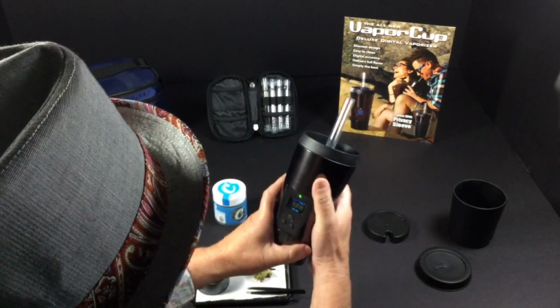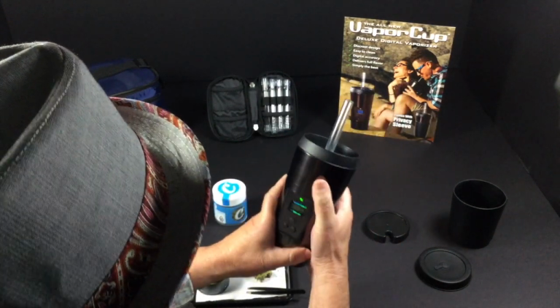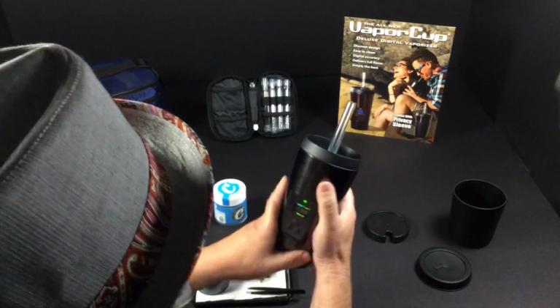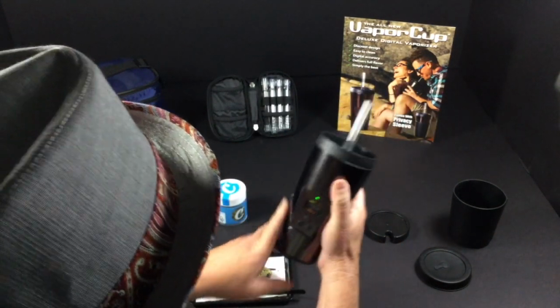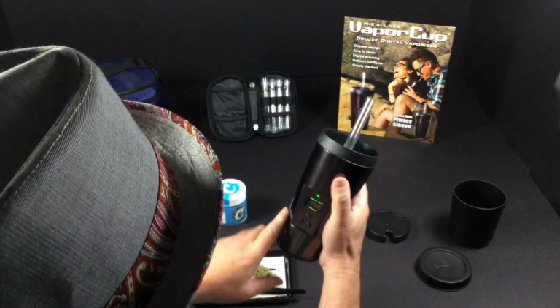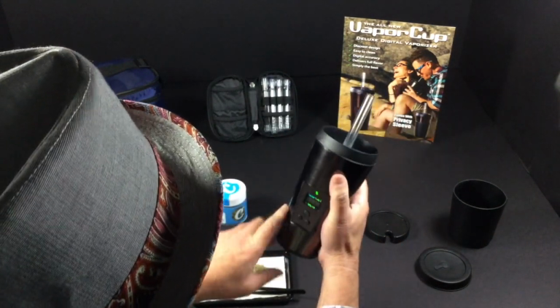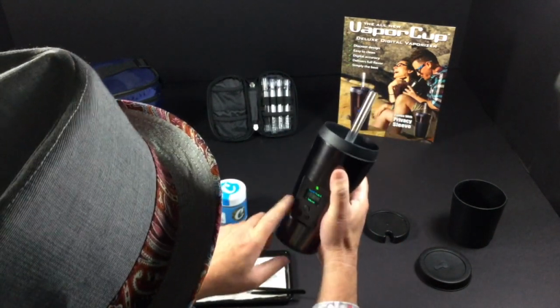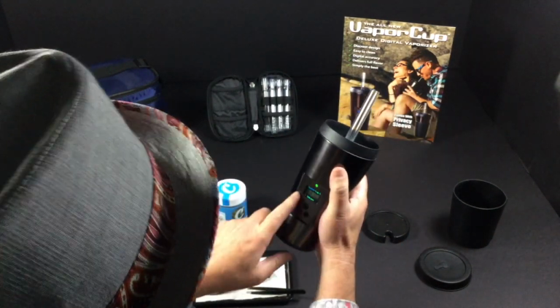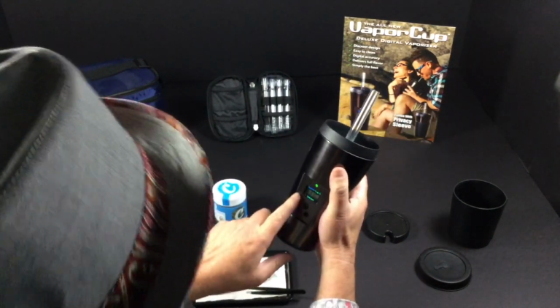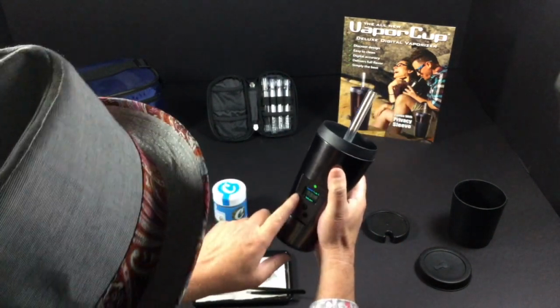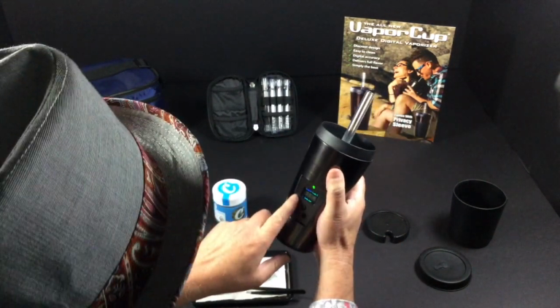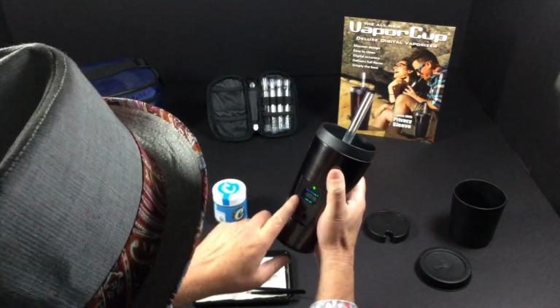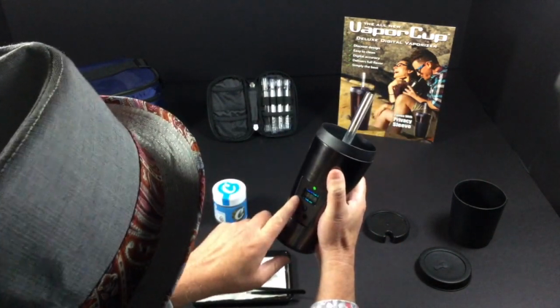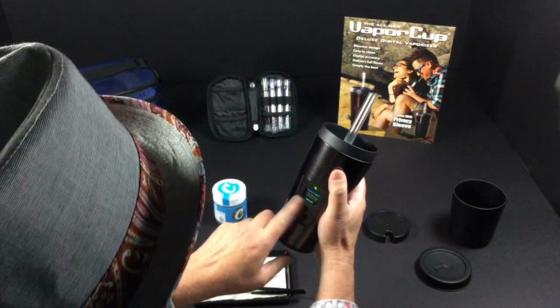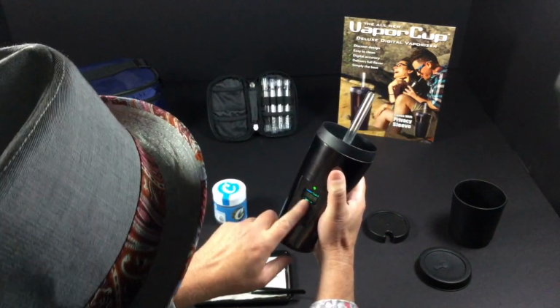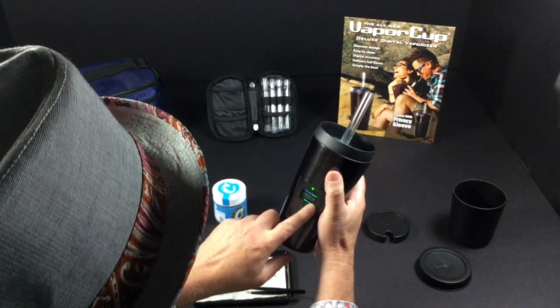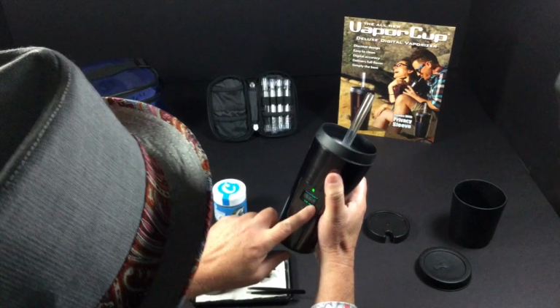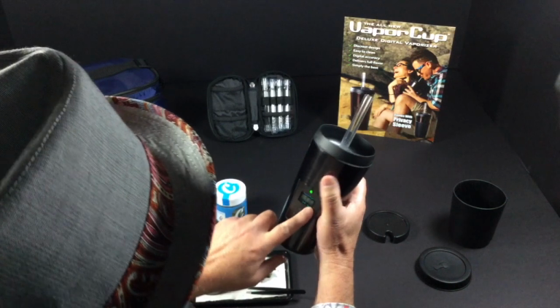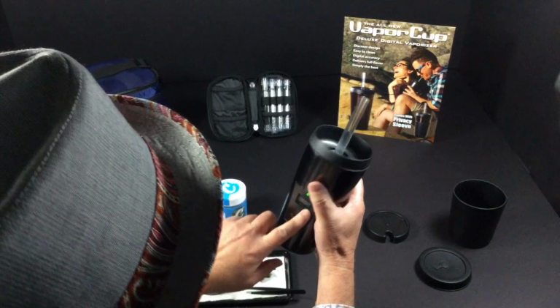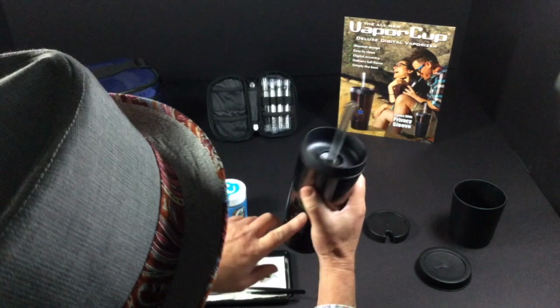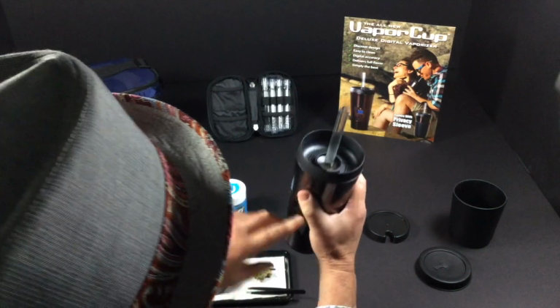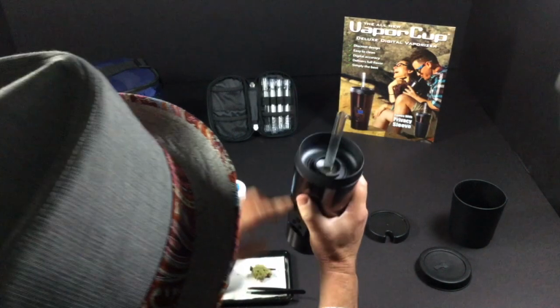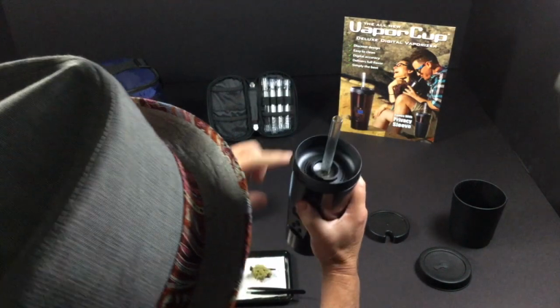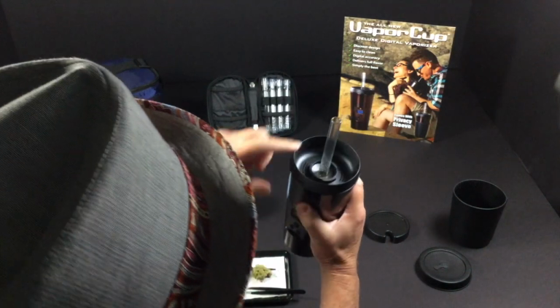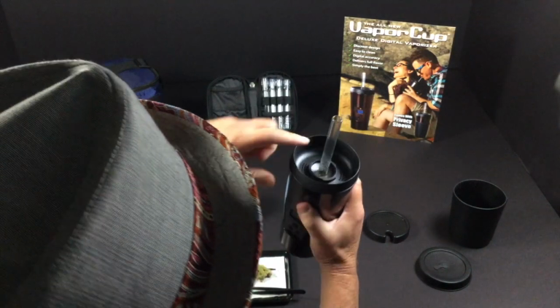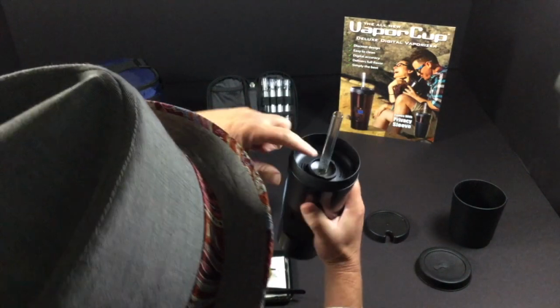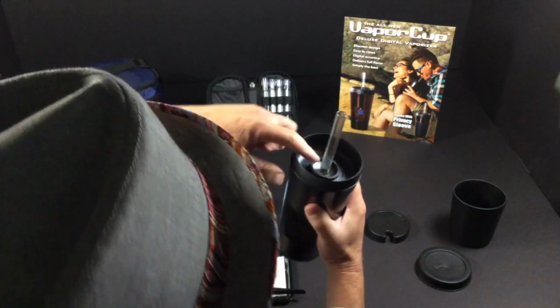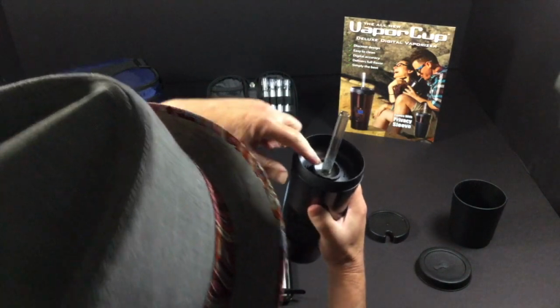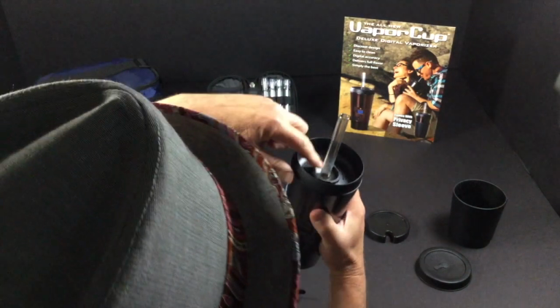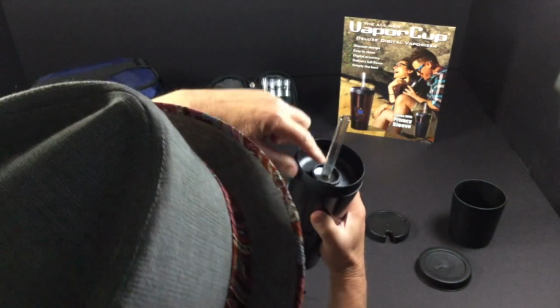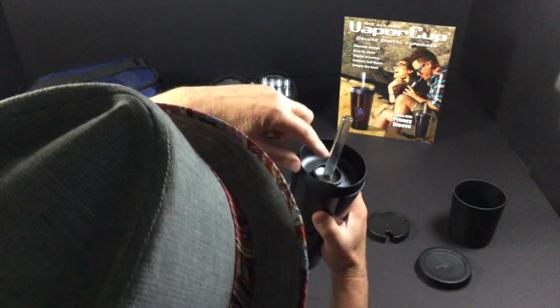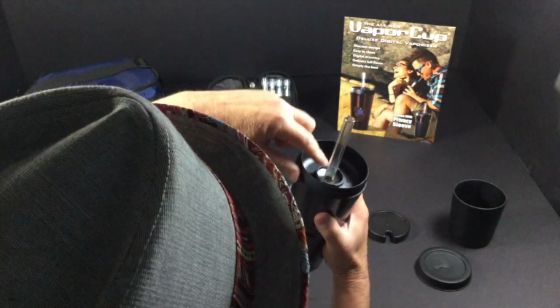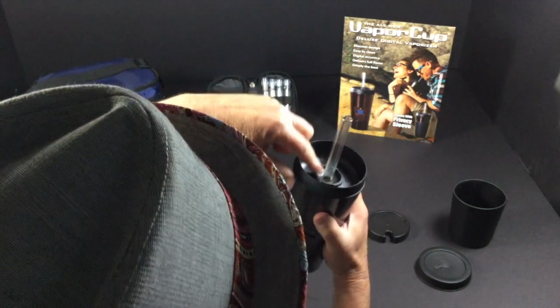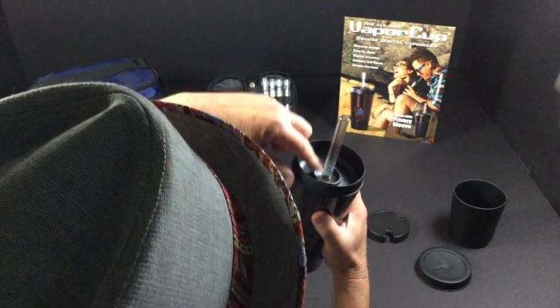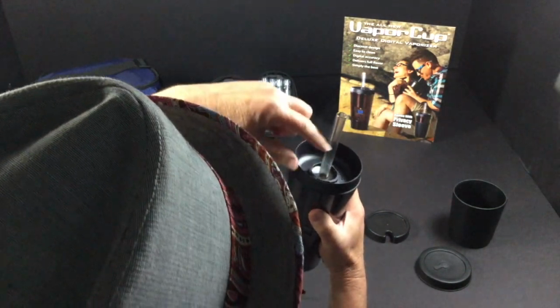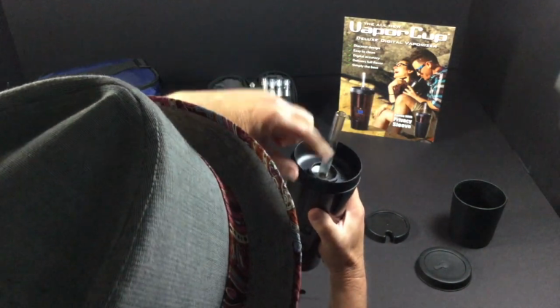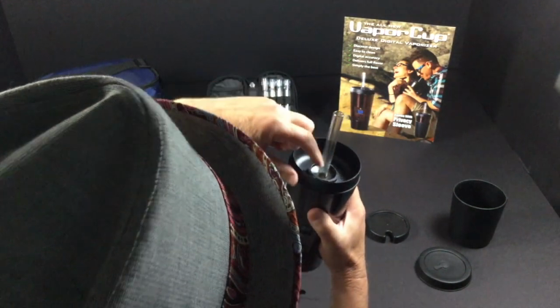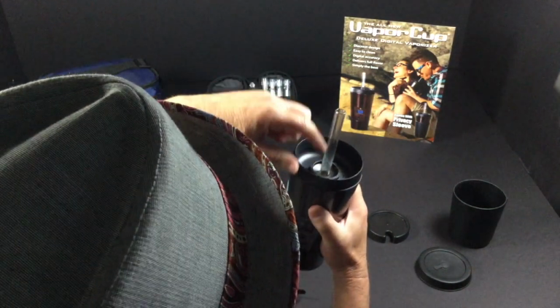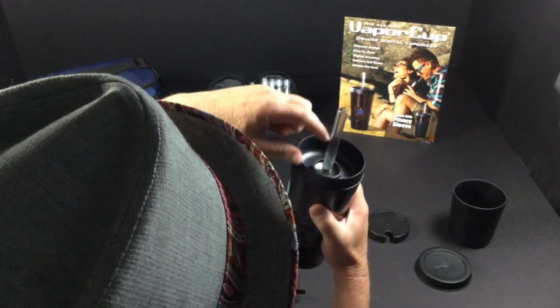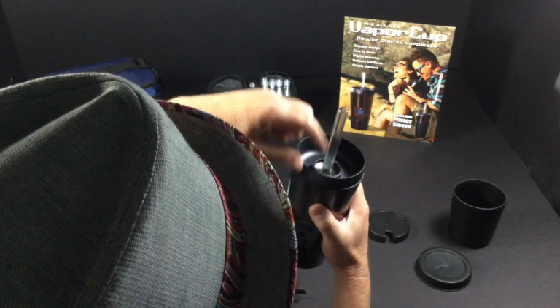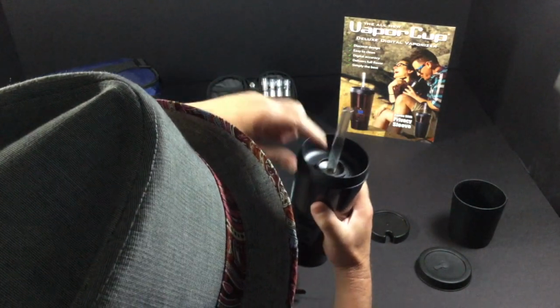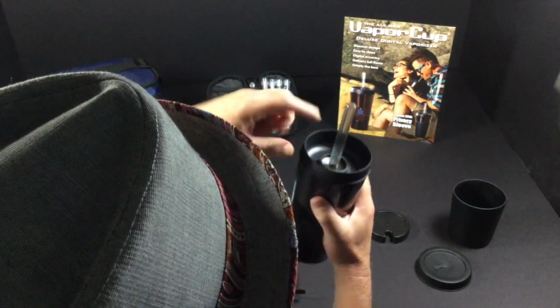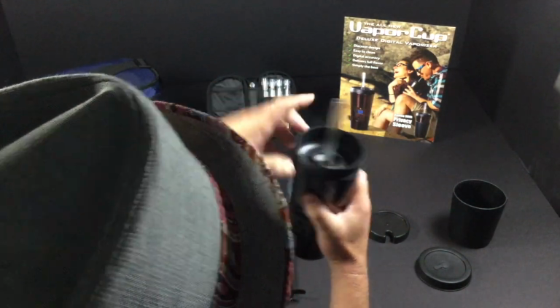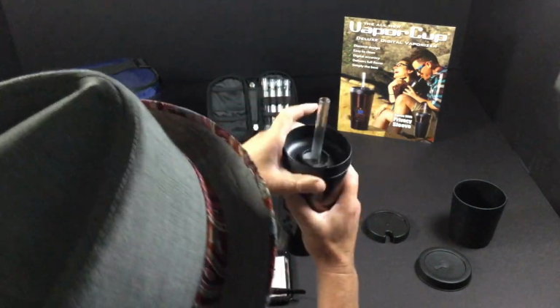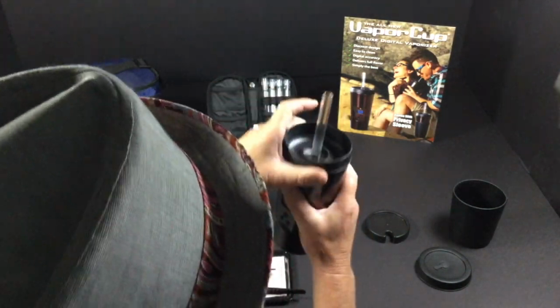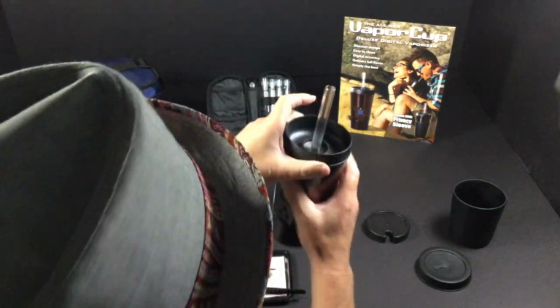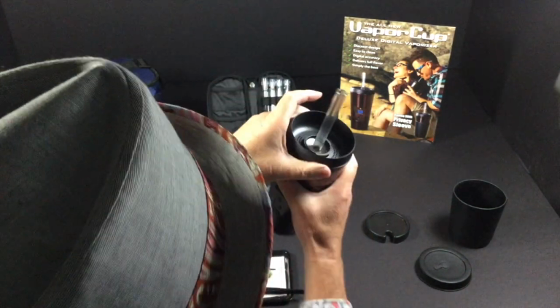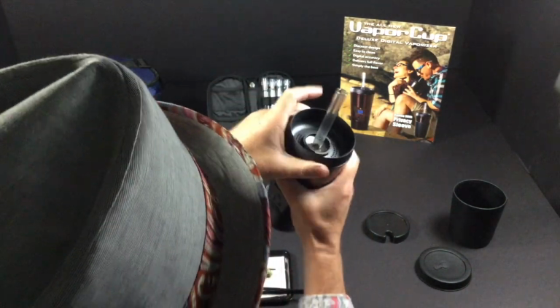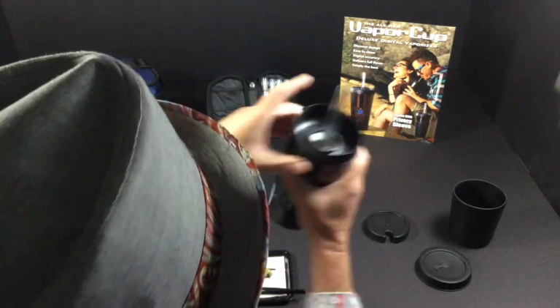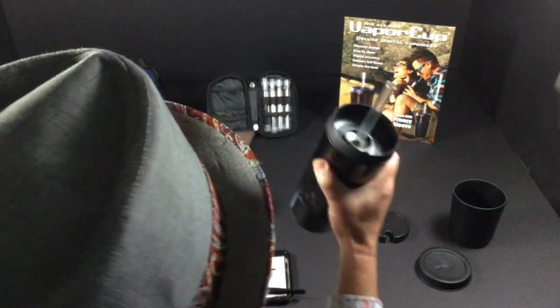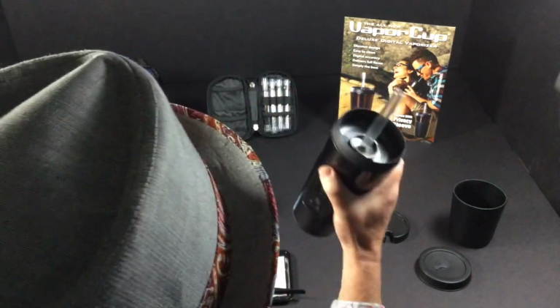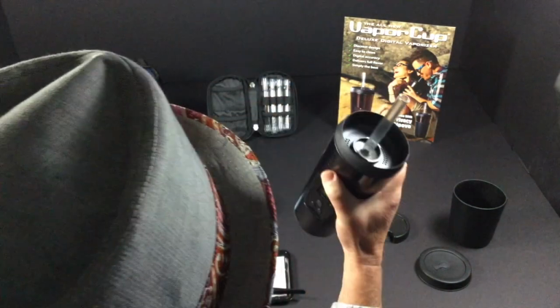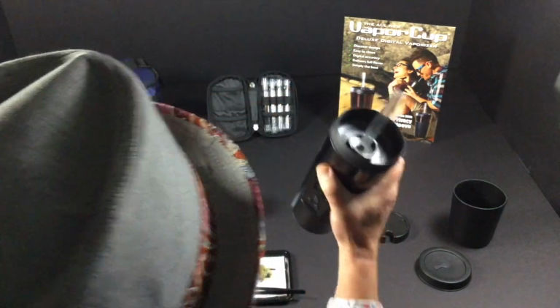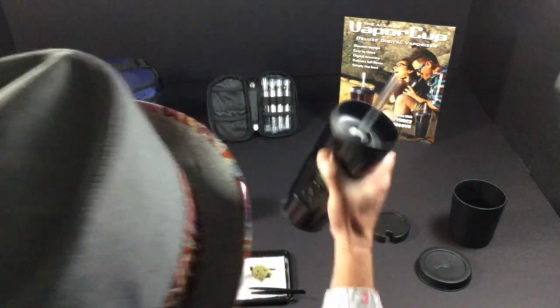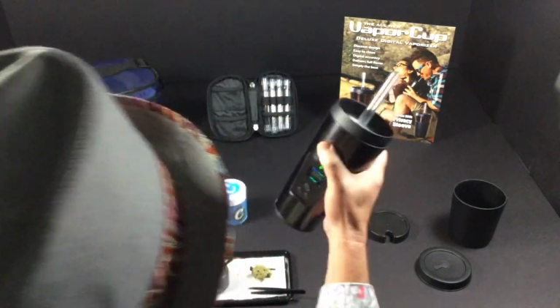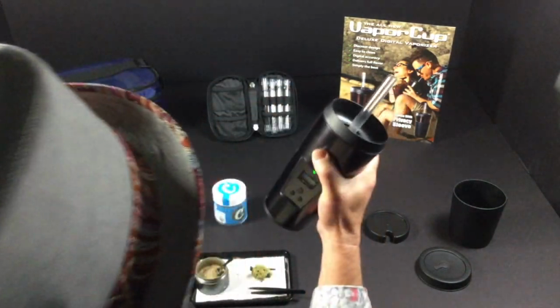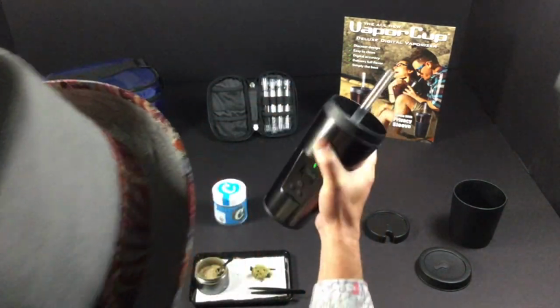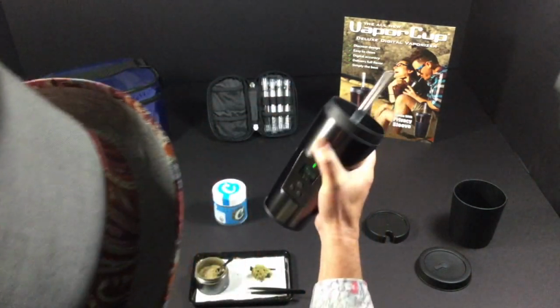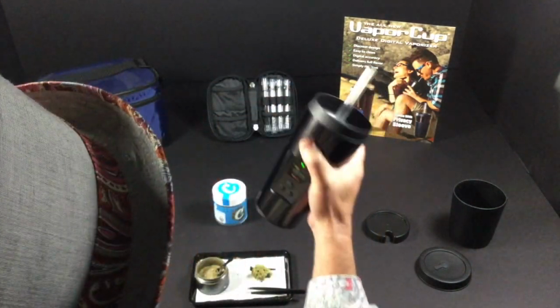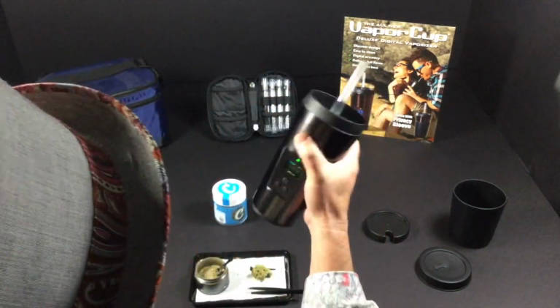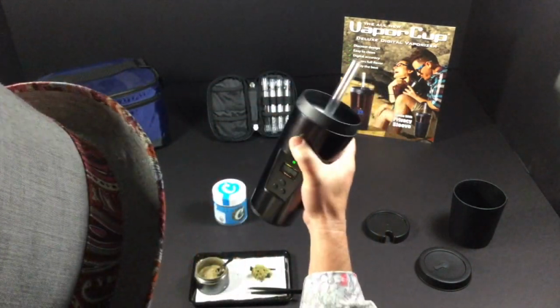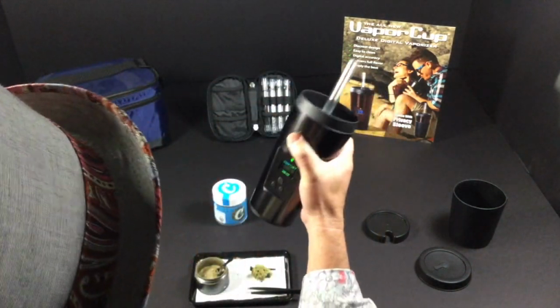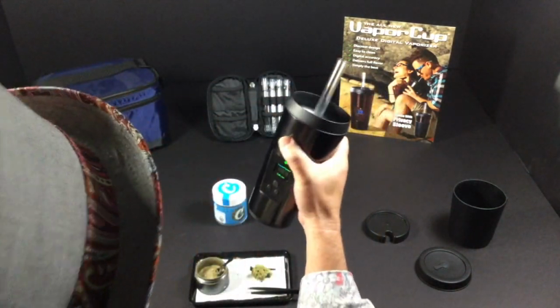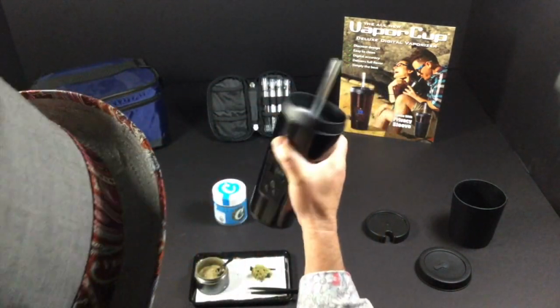We're gonna use it out of the vapor cup, set to 330. Look at all the vape in the straw — let's see if Banana Bread is the best.